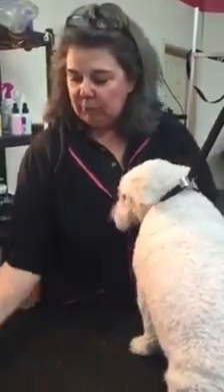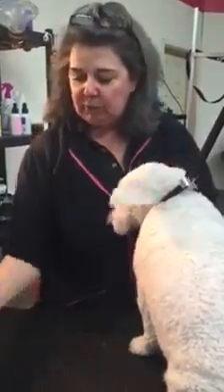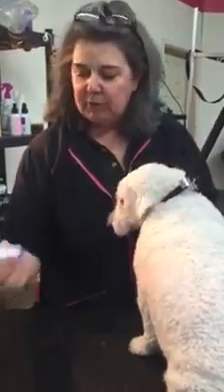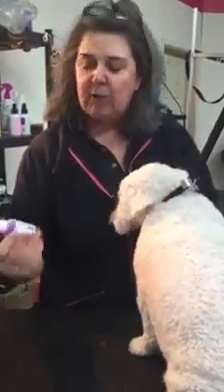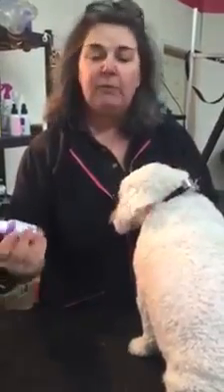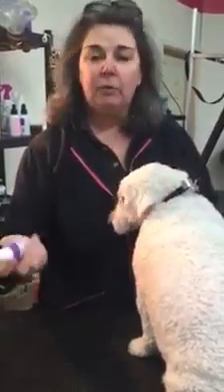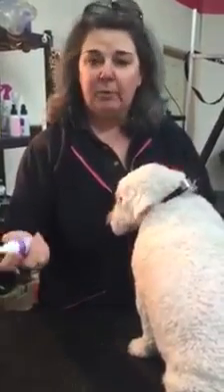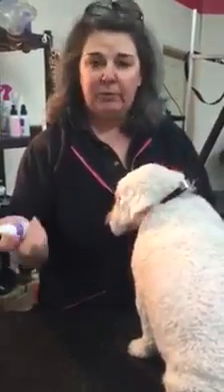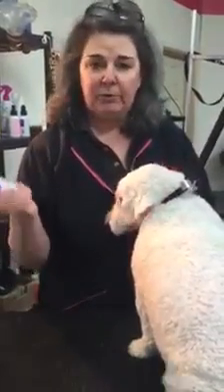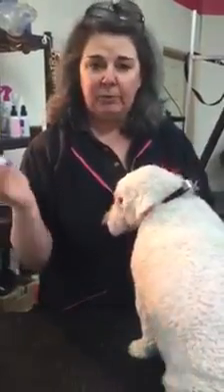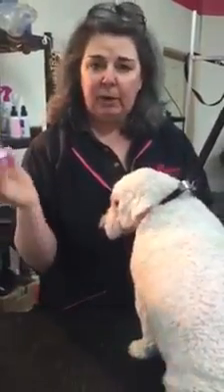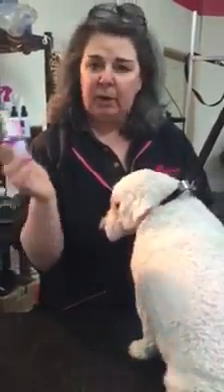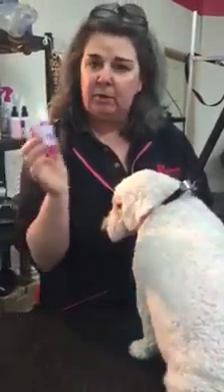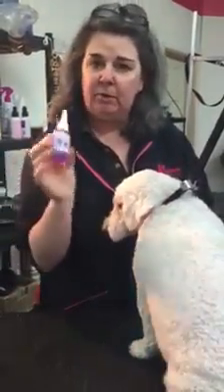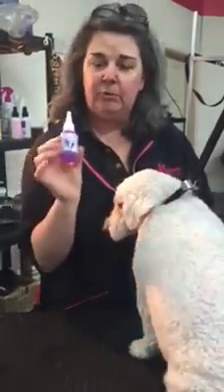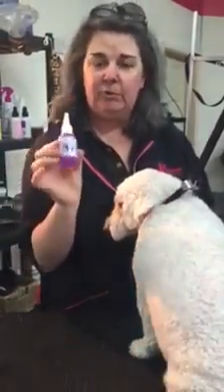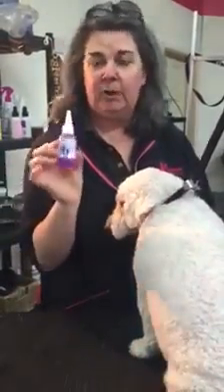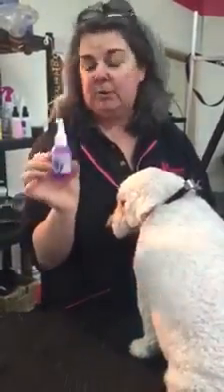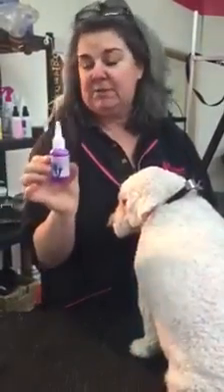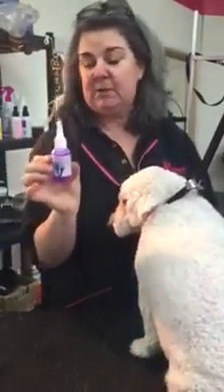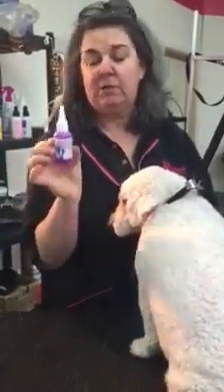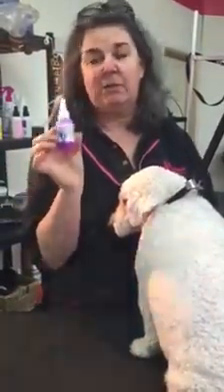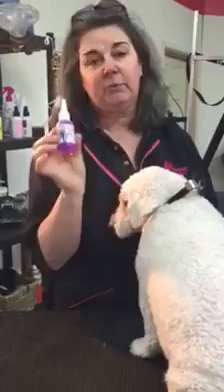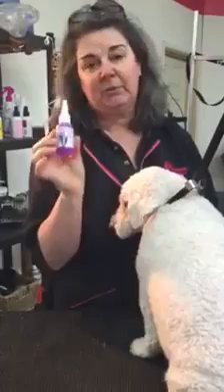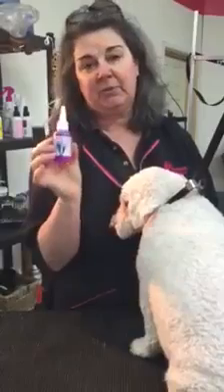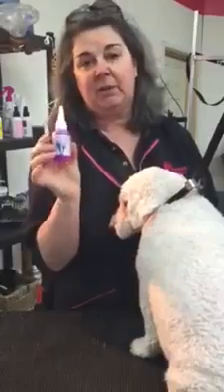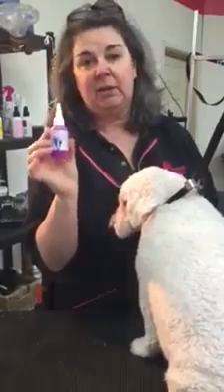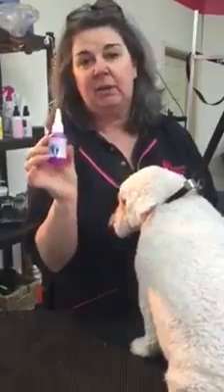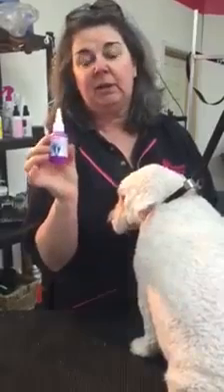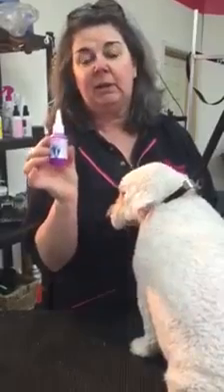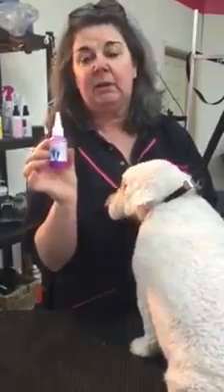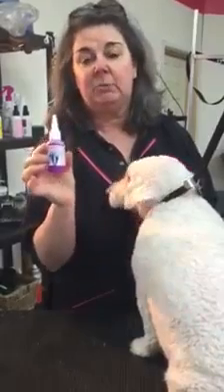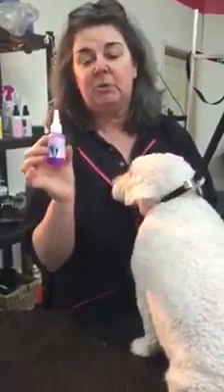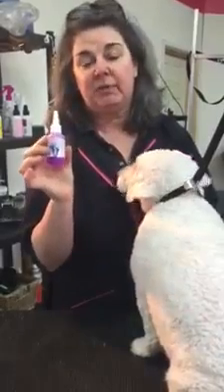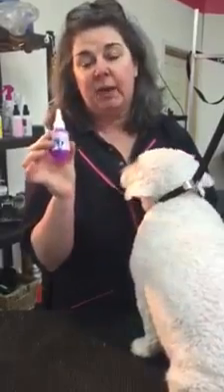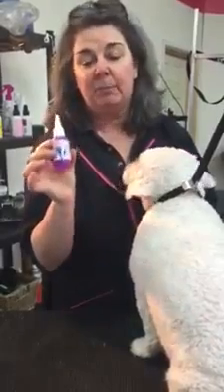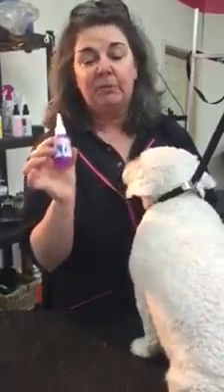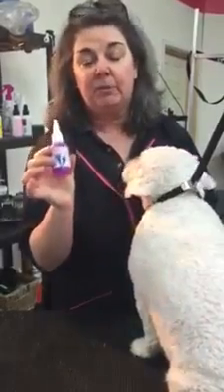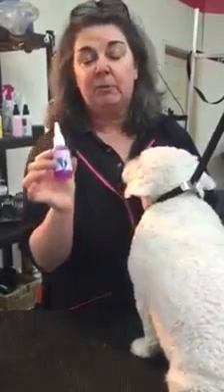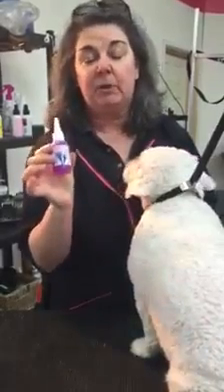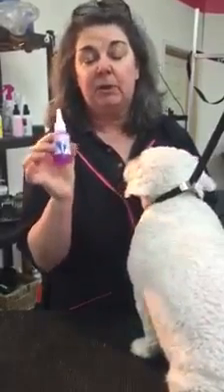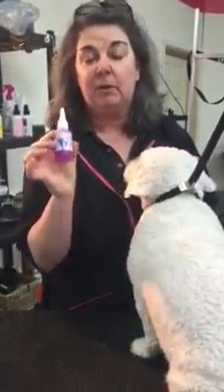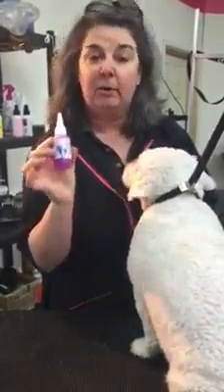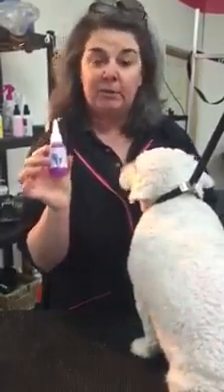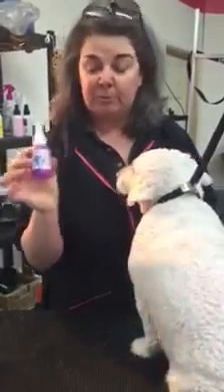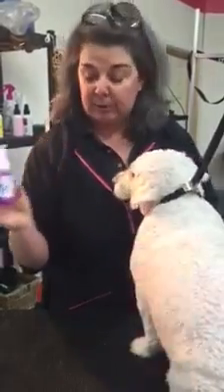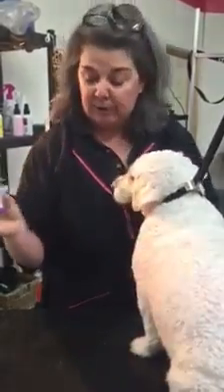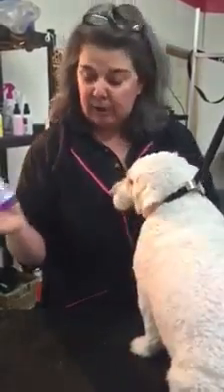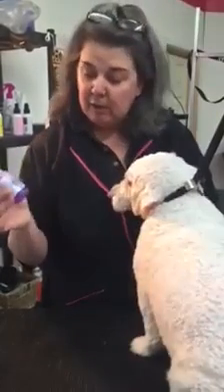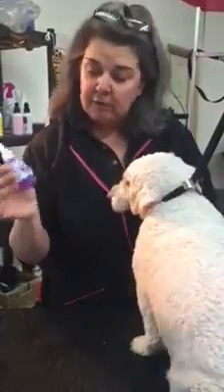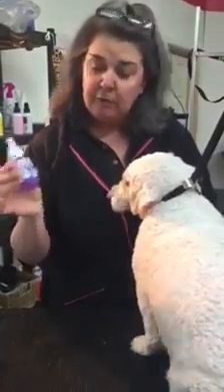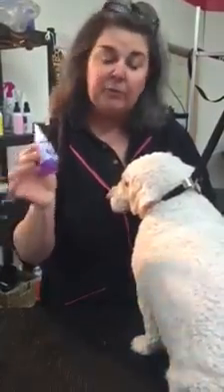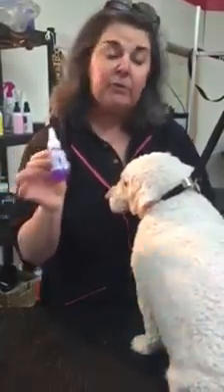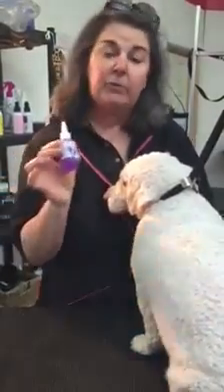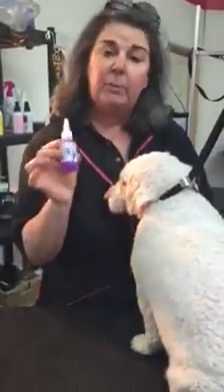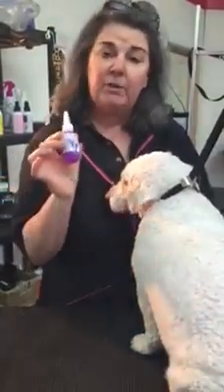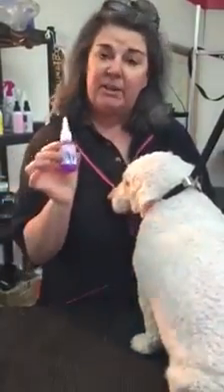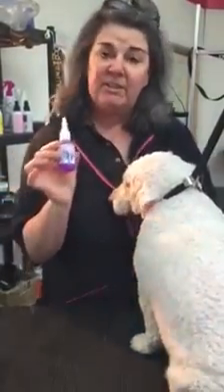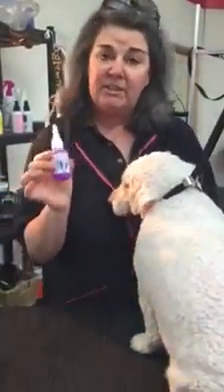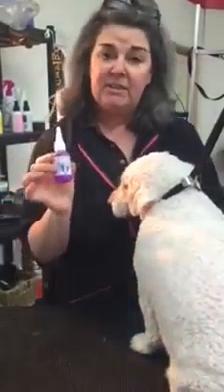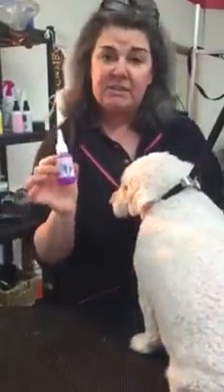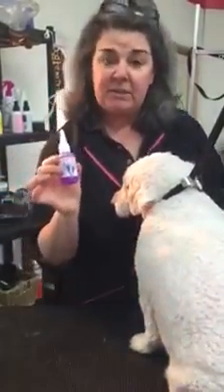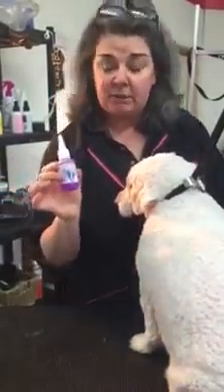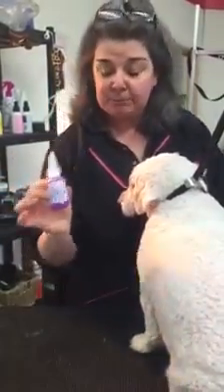A product that I've always stood by and used in our salon is Cristel Ear Cleaner, which is absolutely incredible. We've used this for about eight years now.